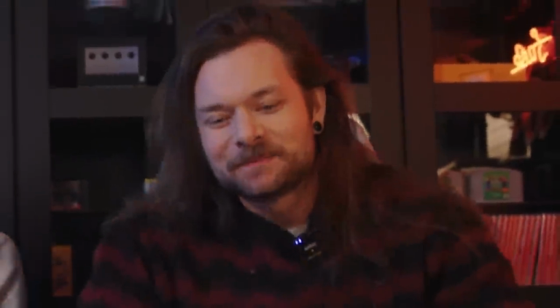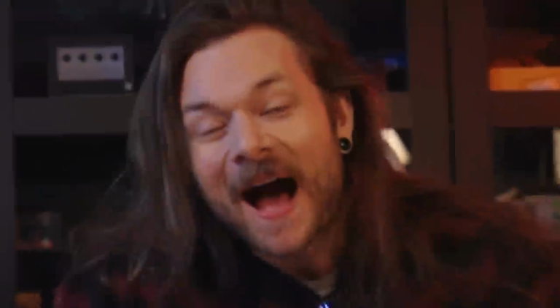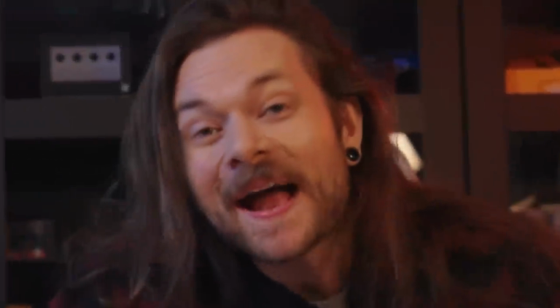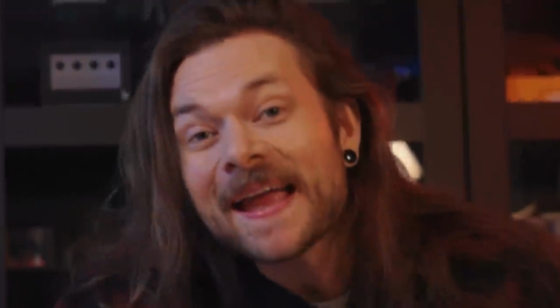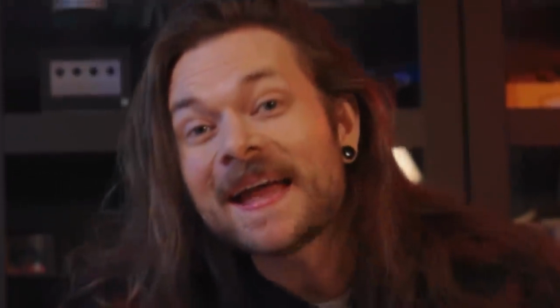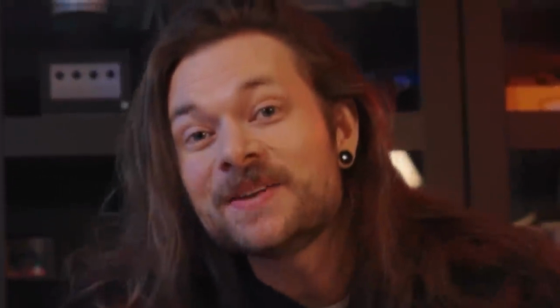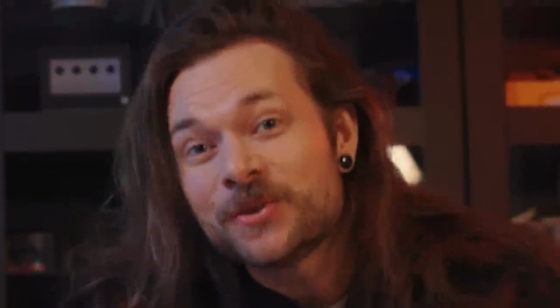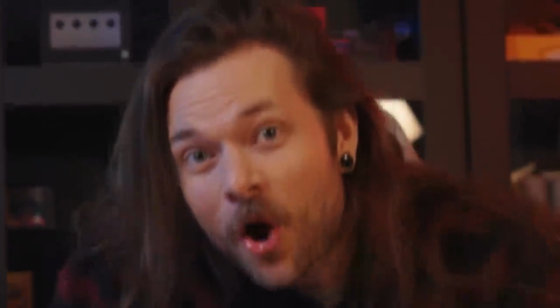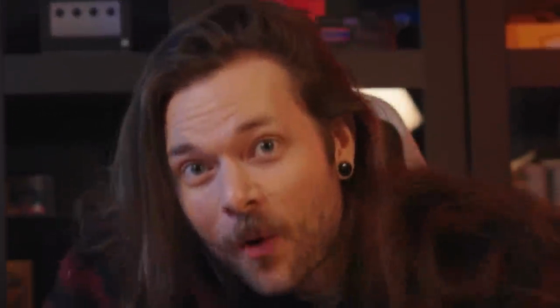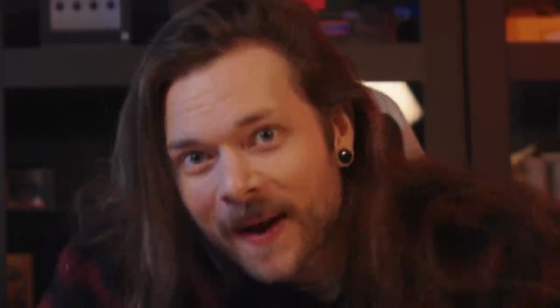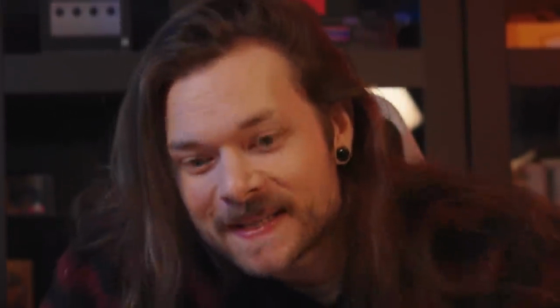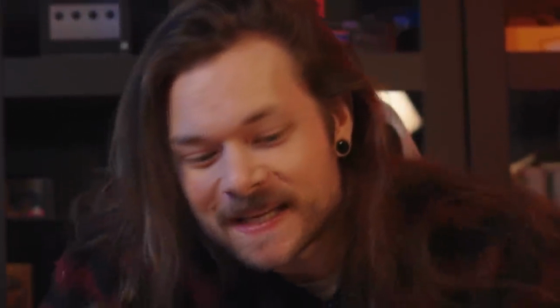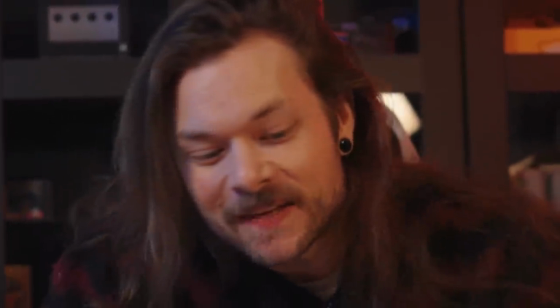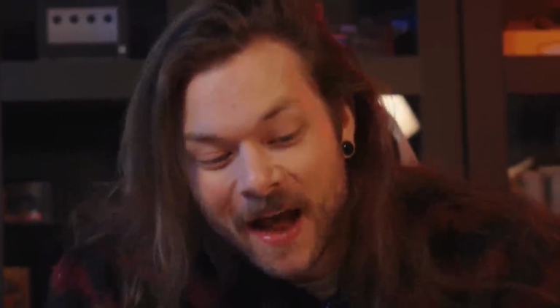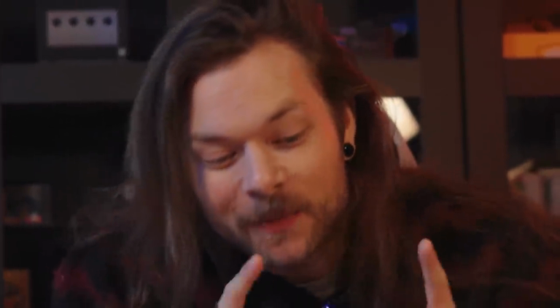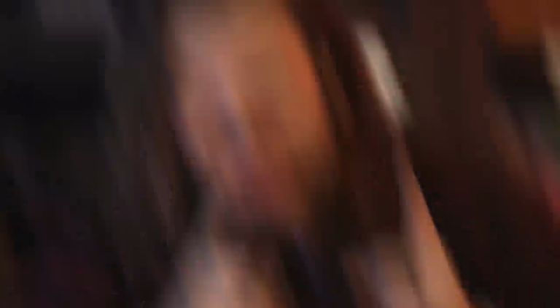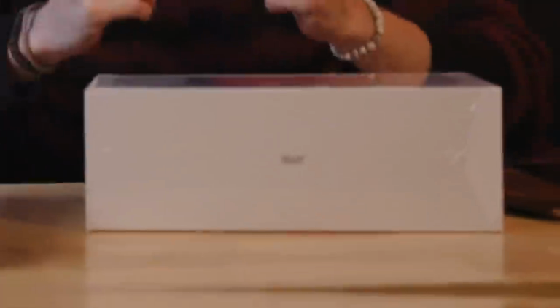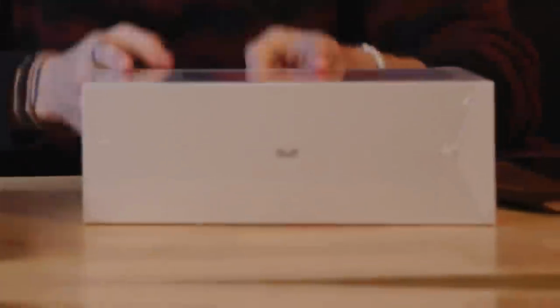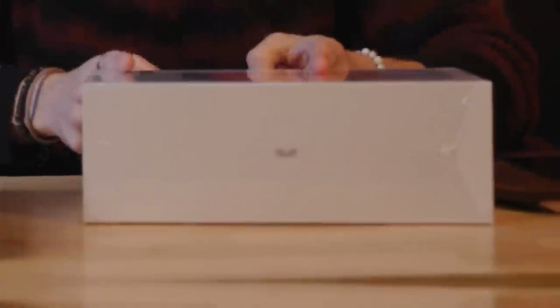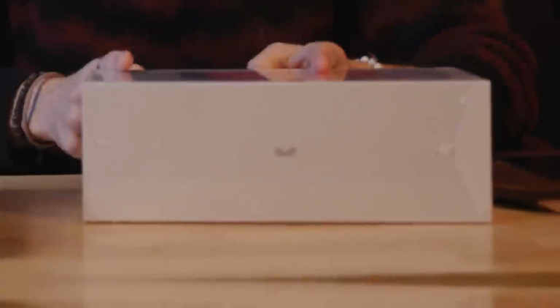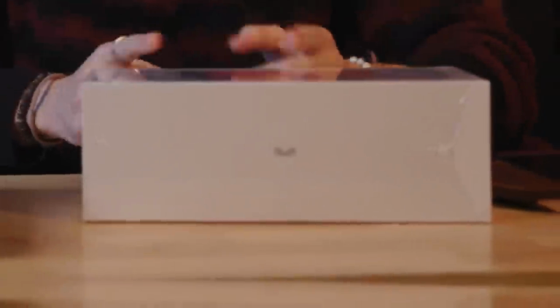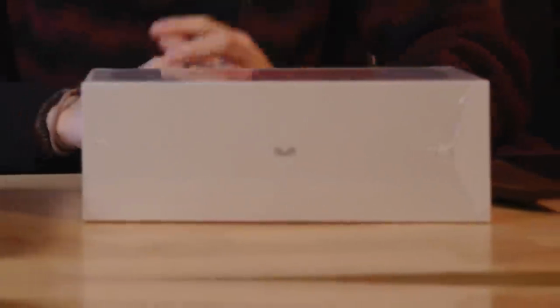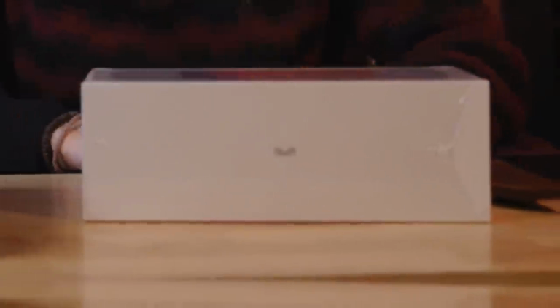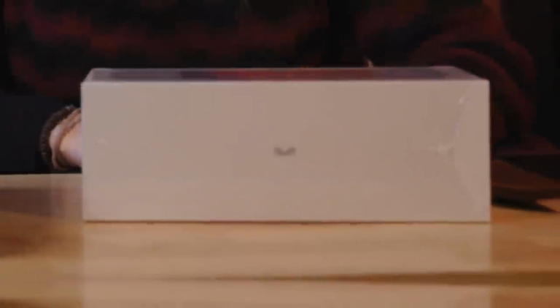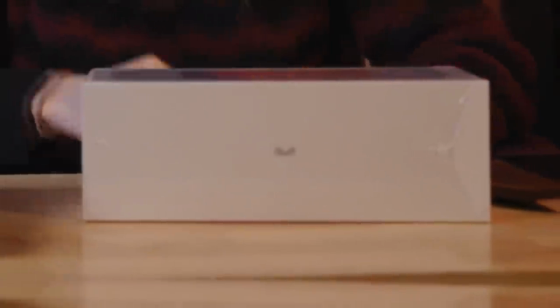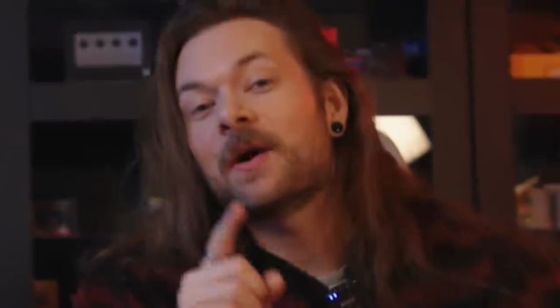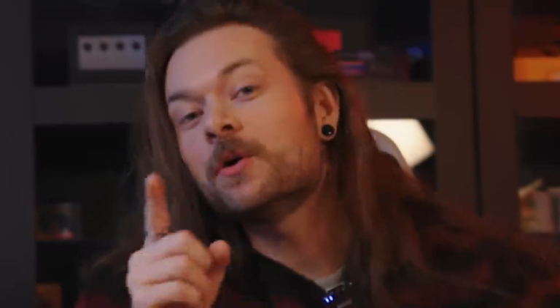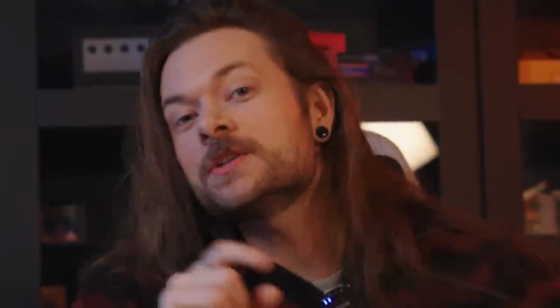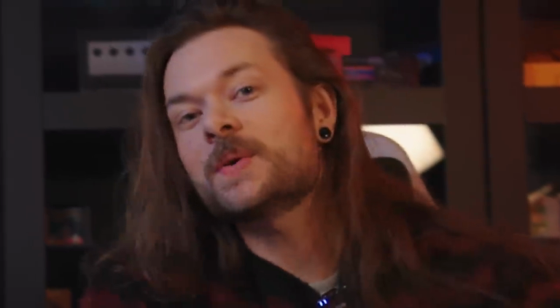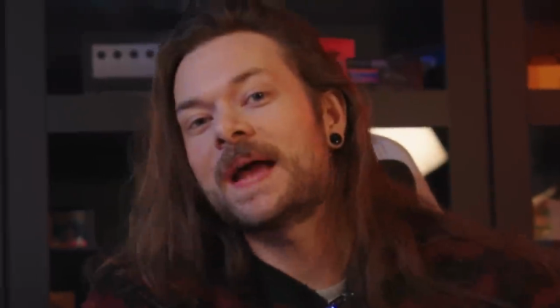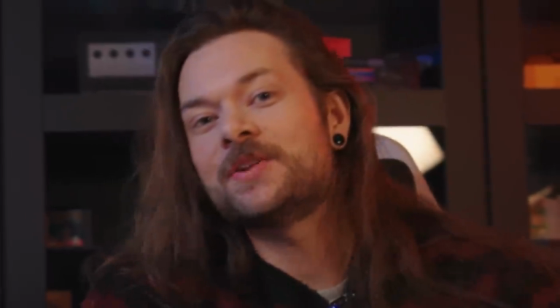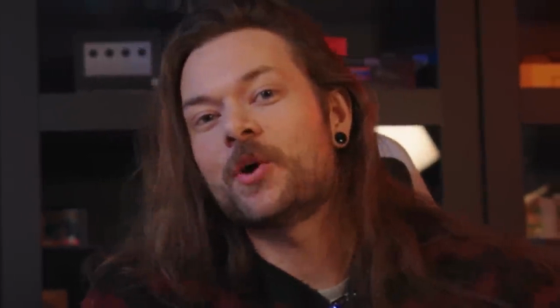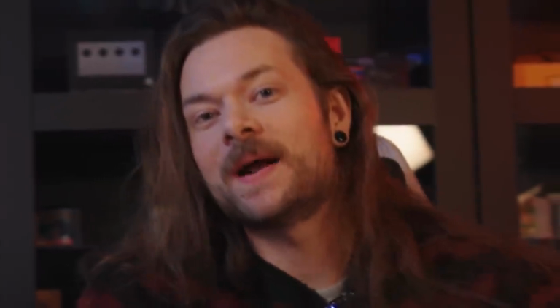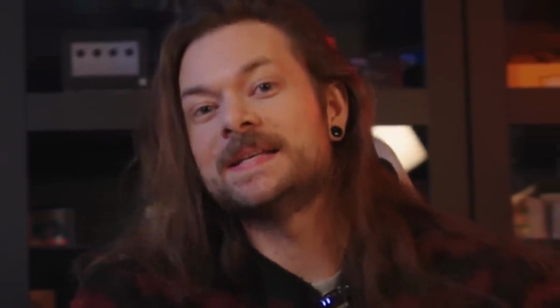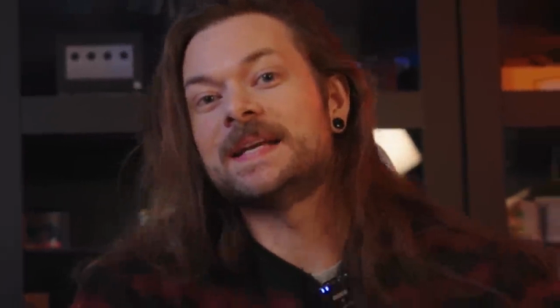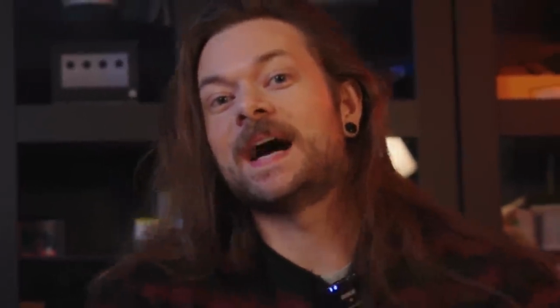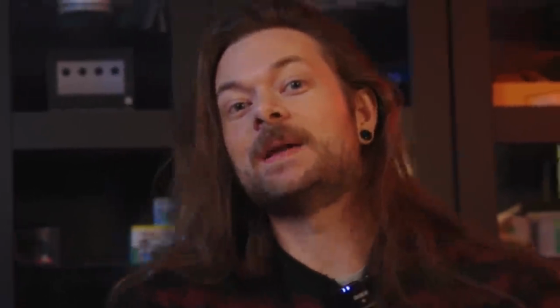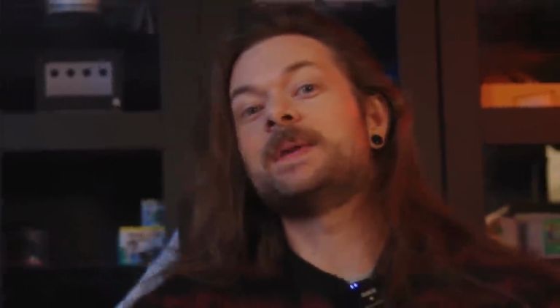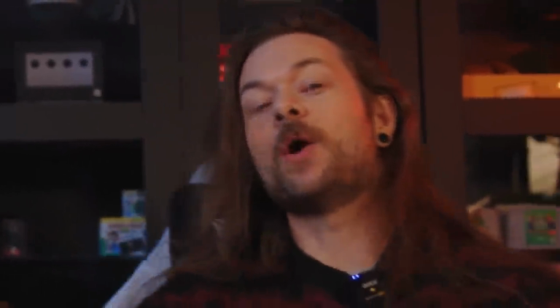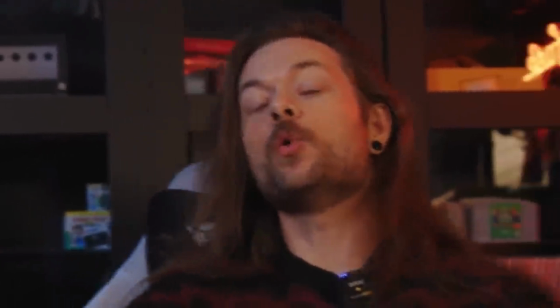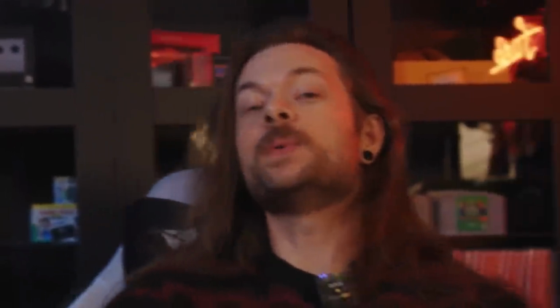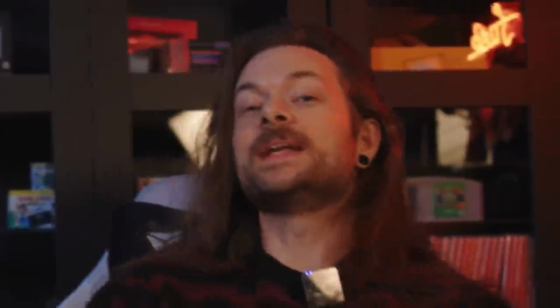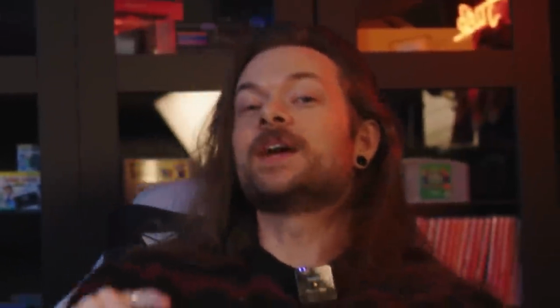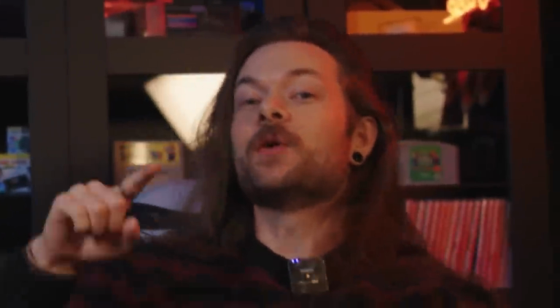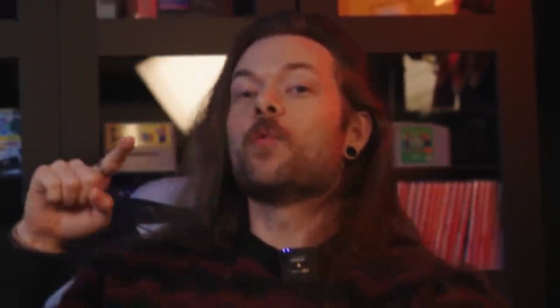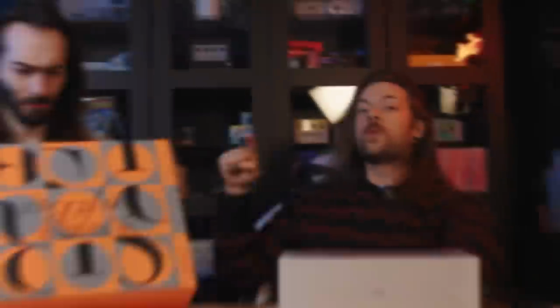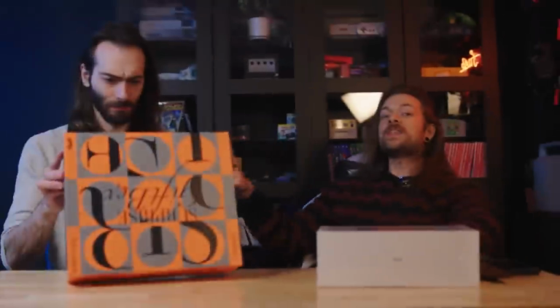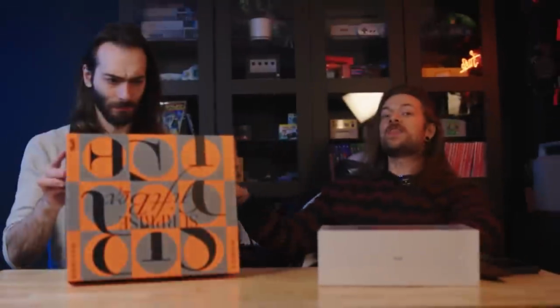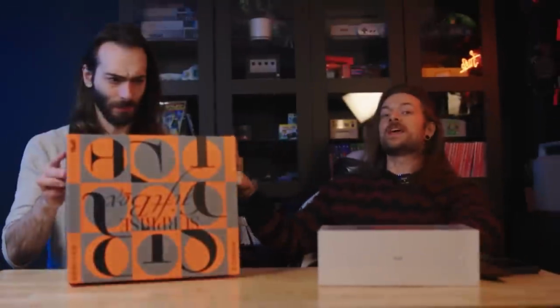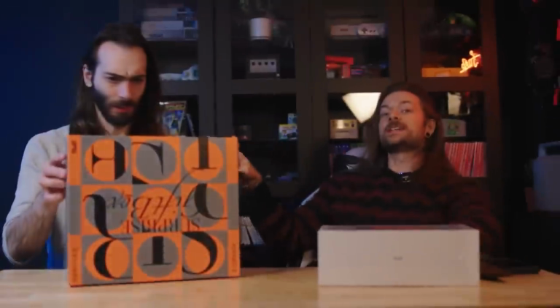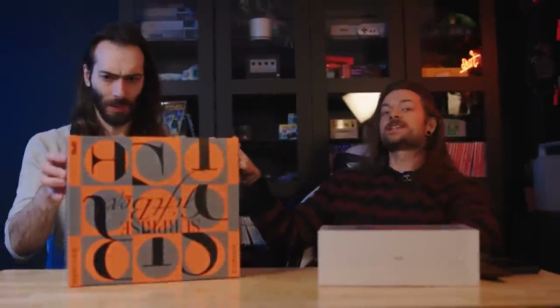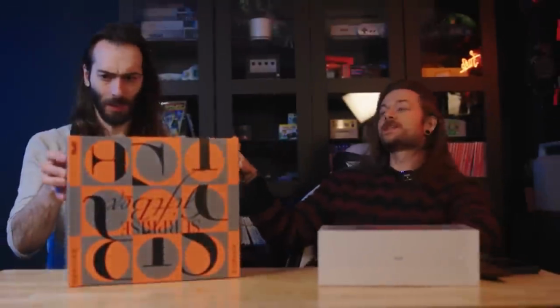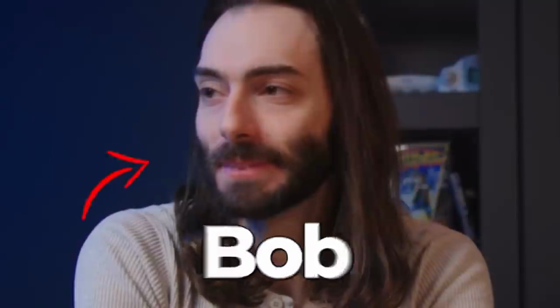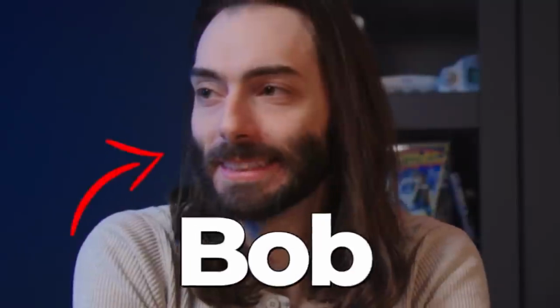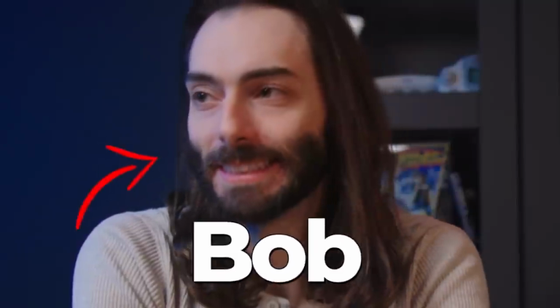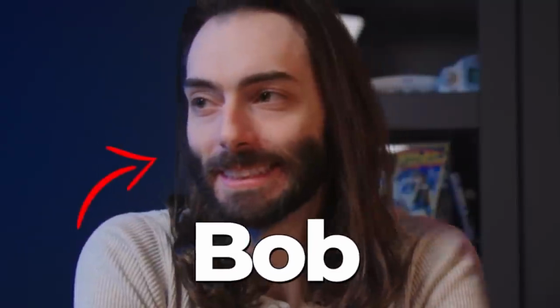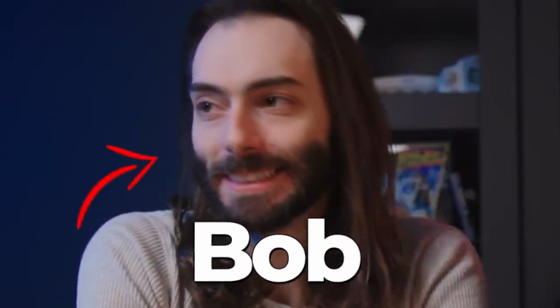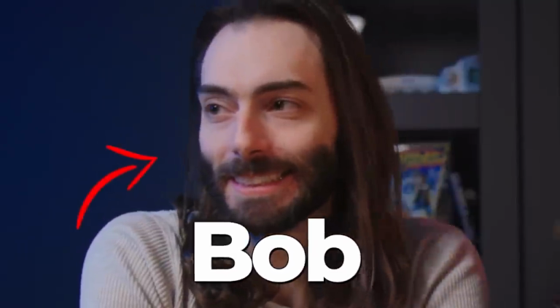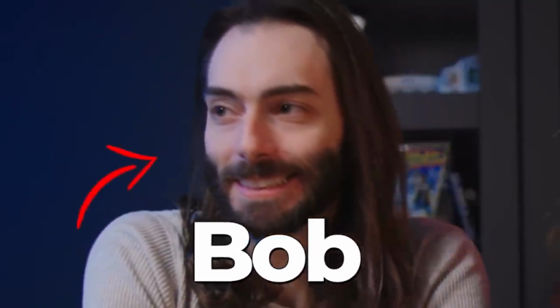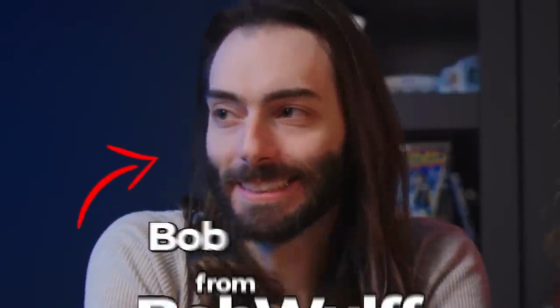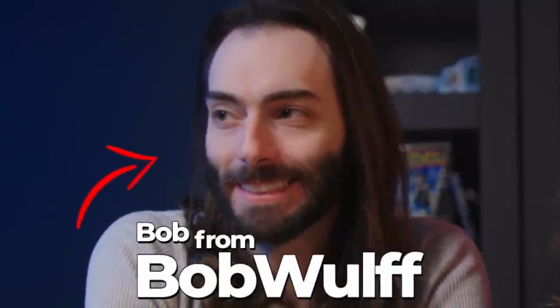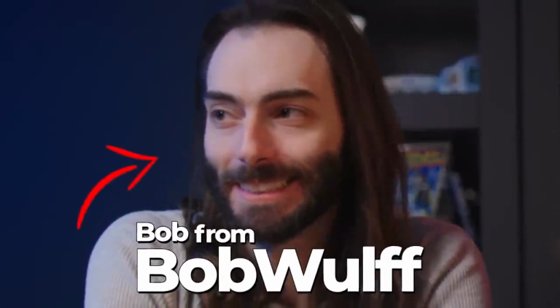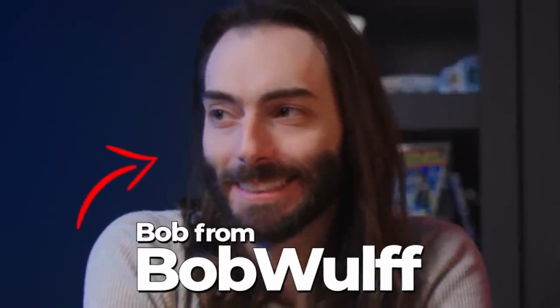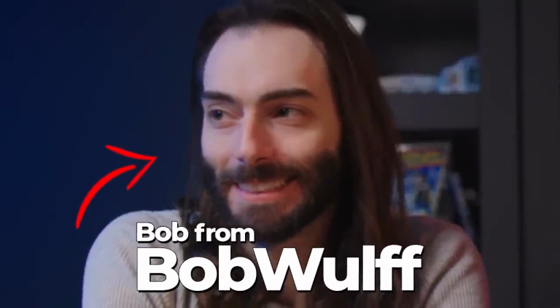I had no idea I was getting this. I also had no idea I'd be opening it with this. This is Bob. I'm Bob Wolf.